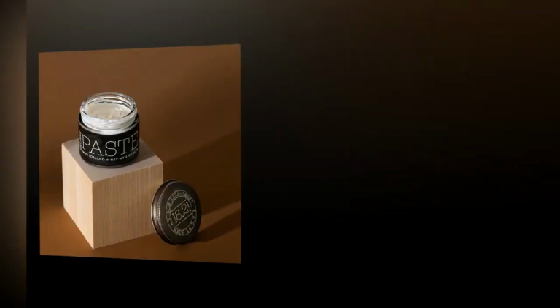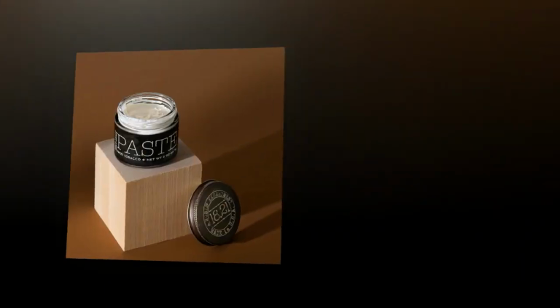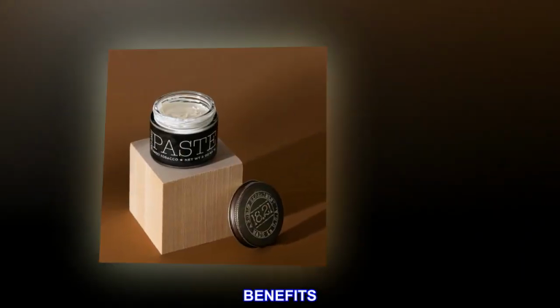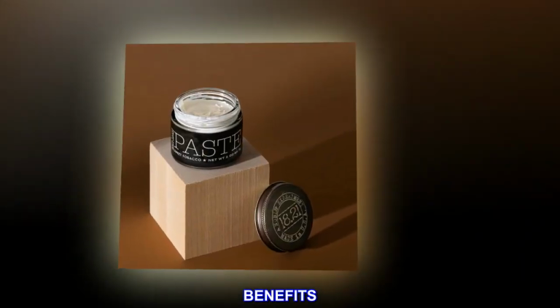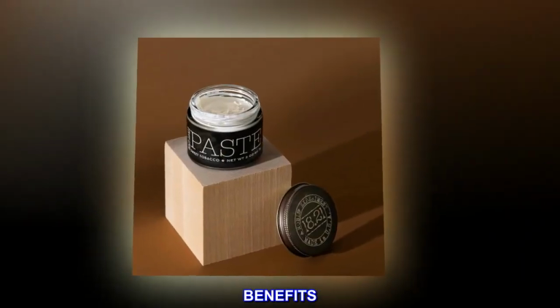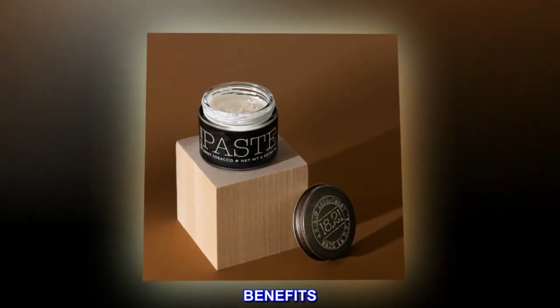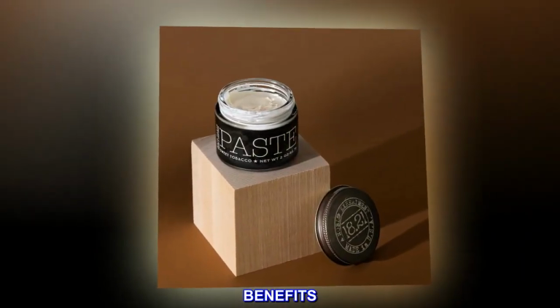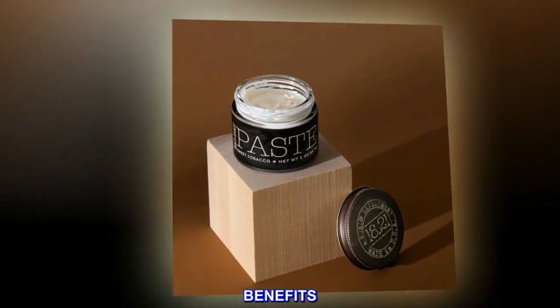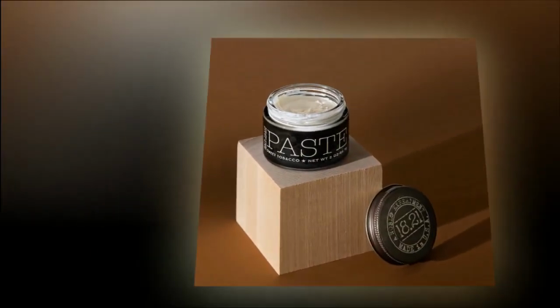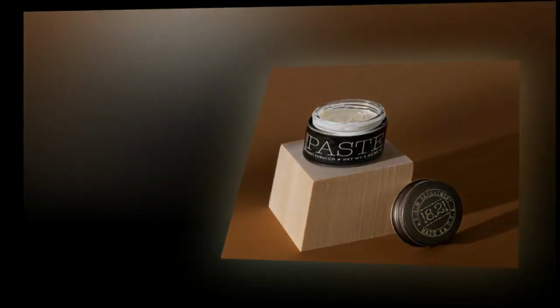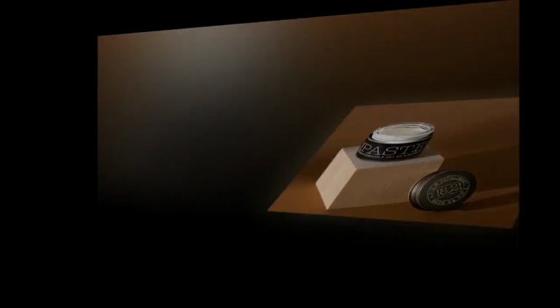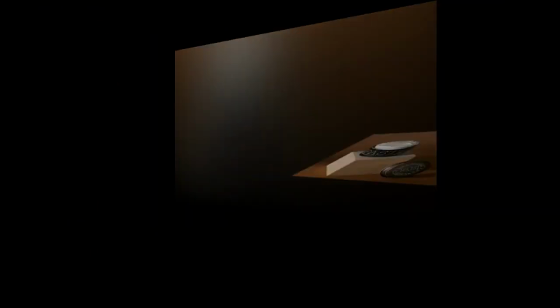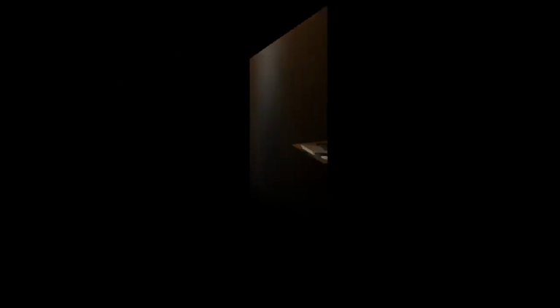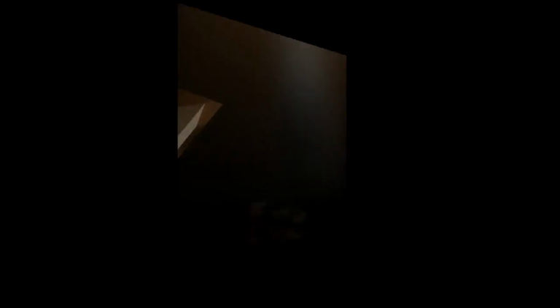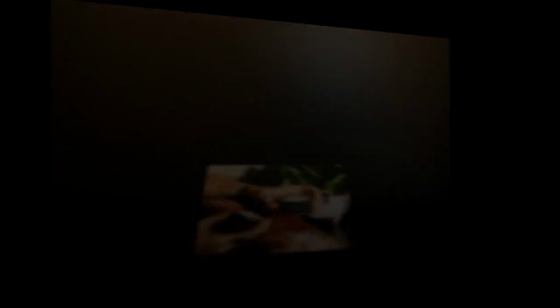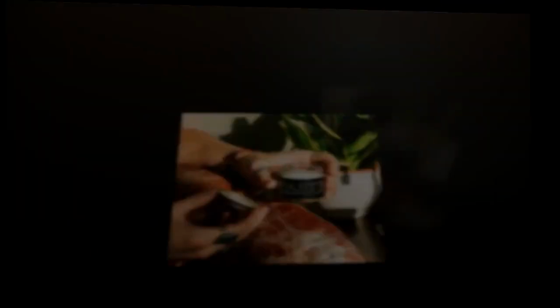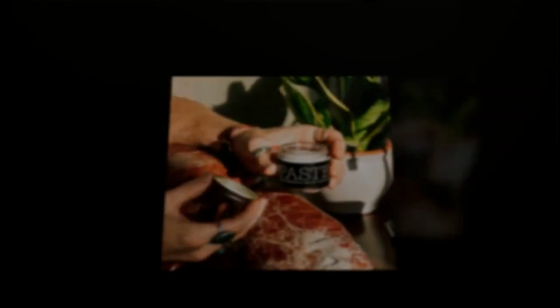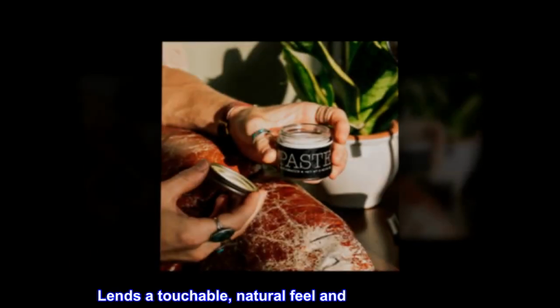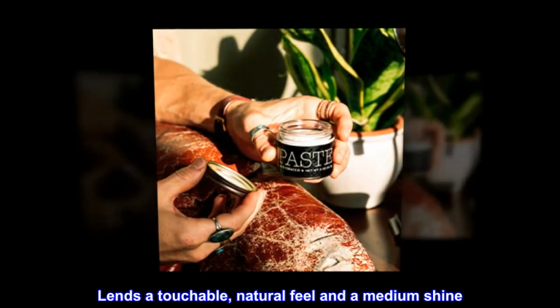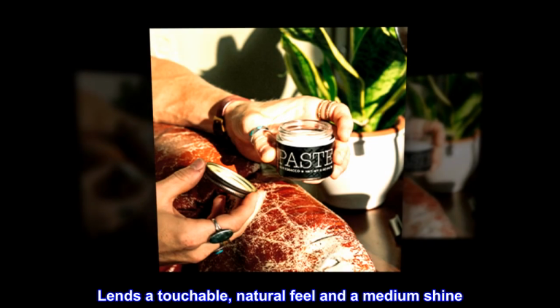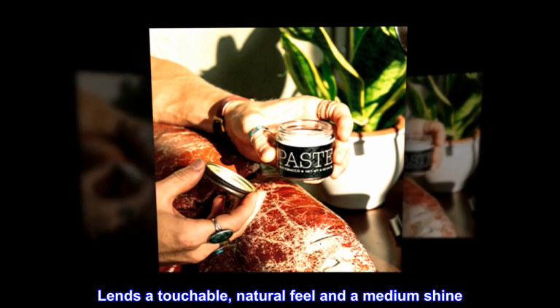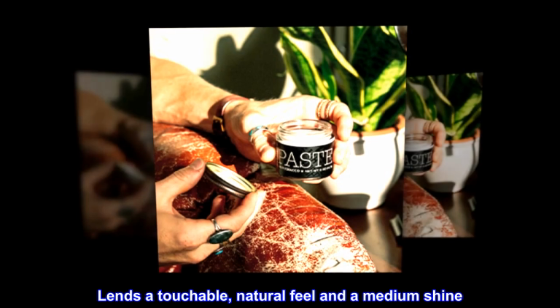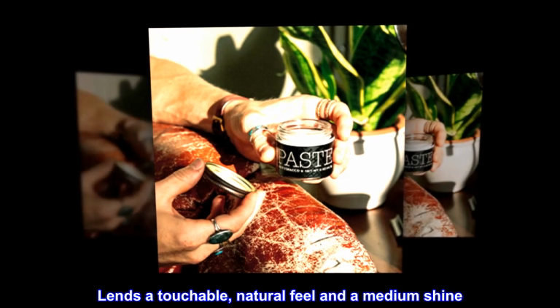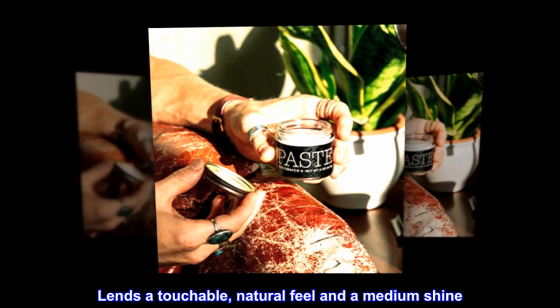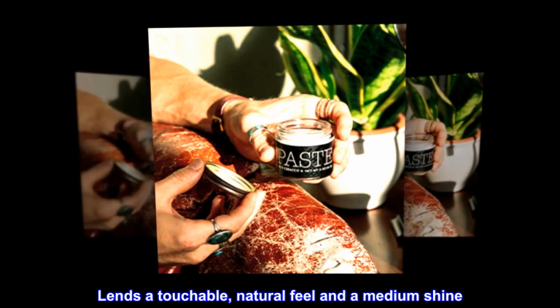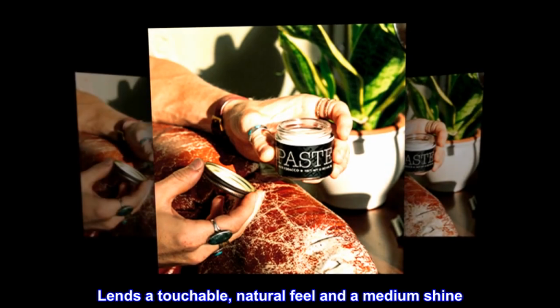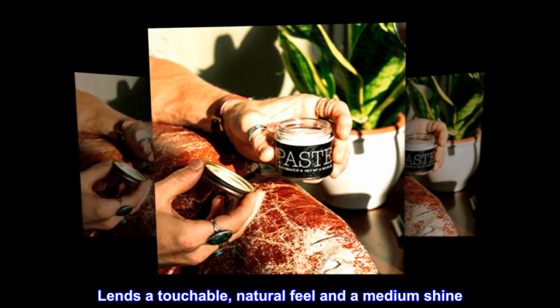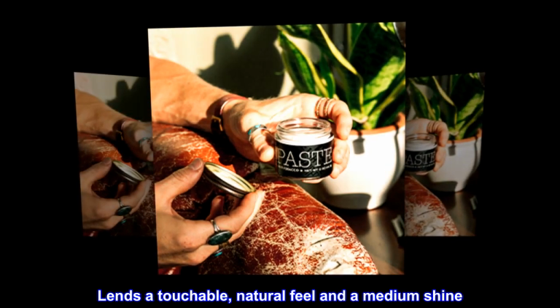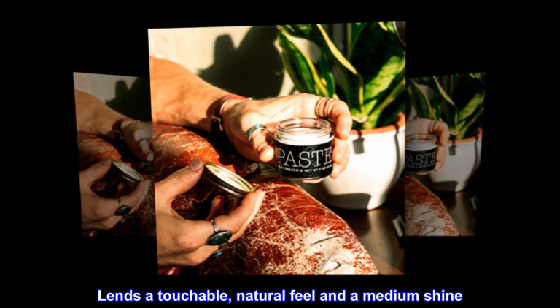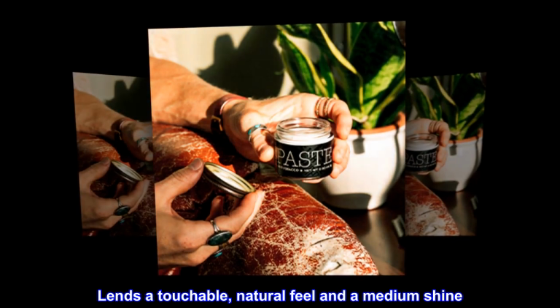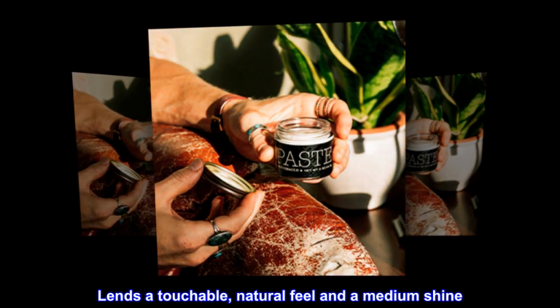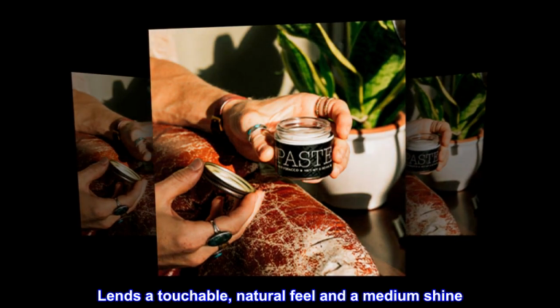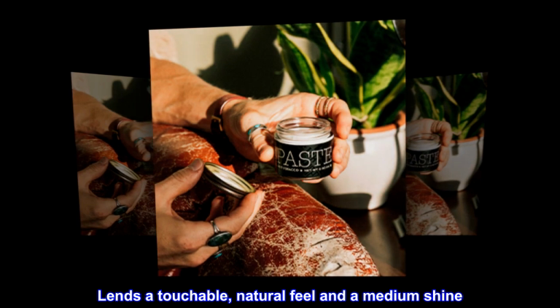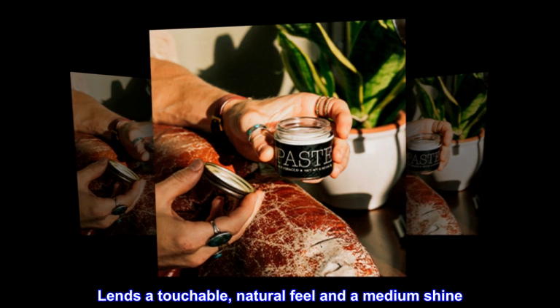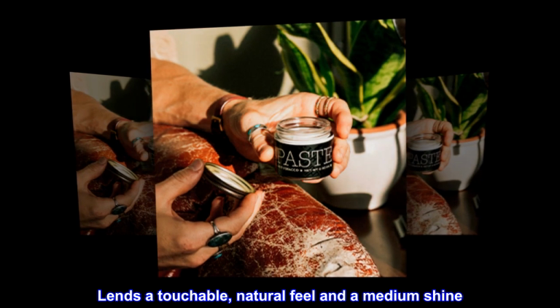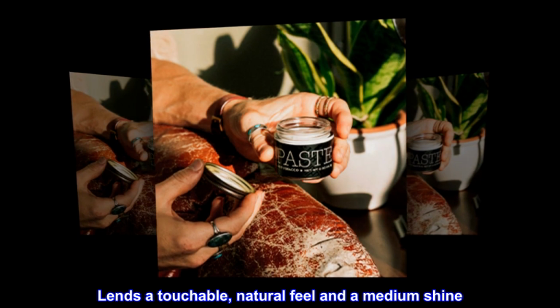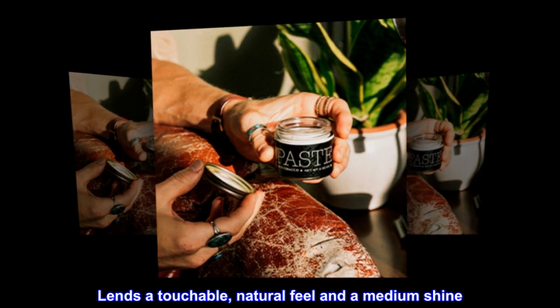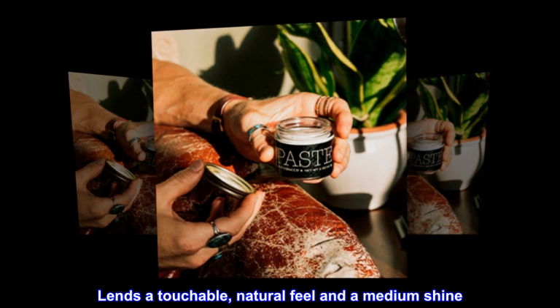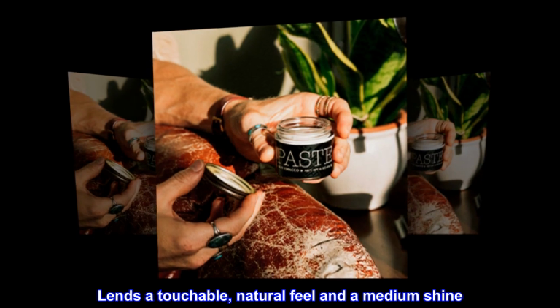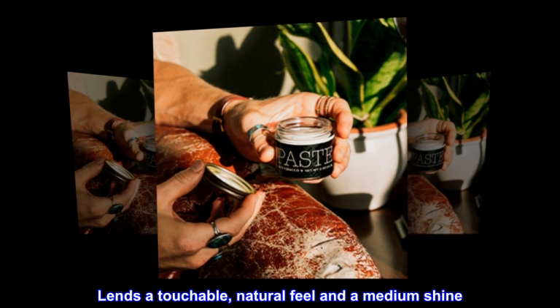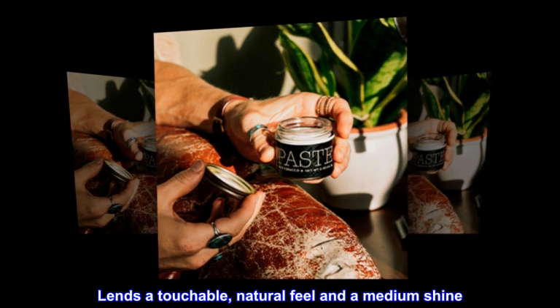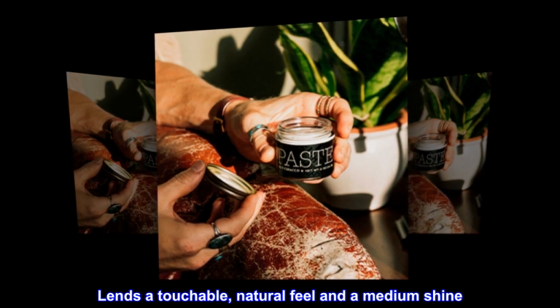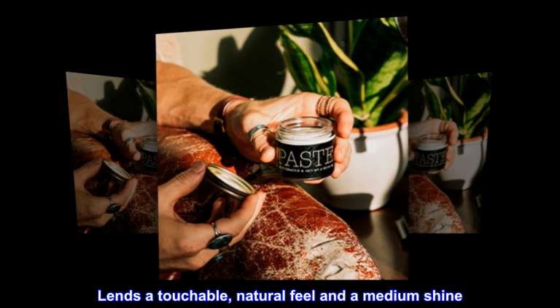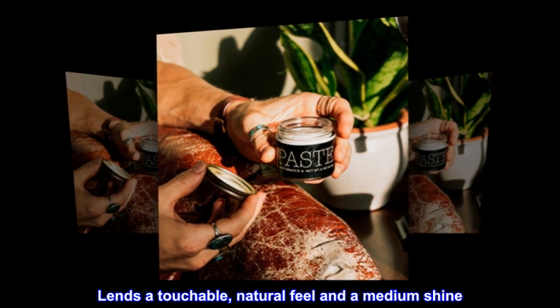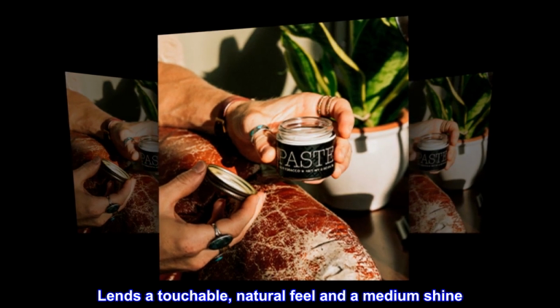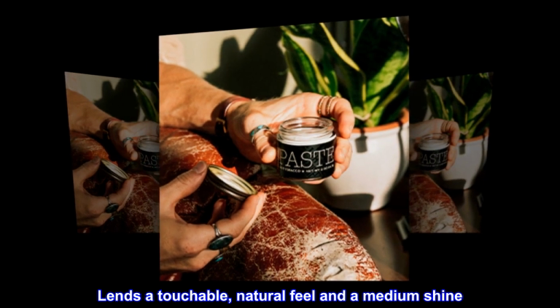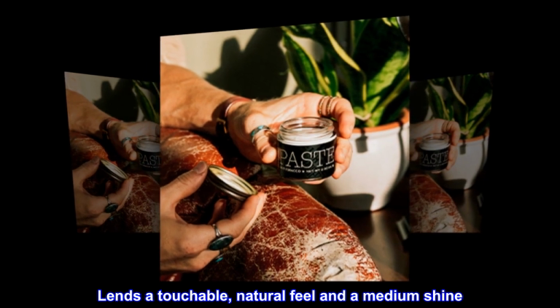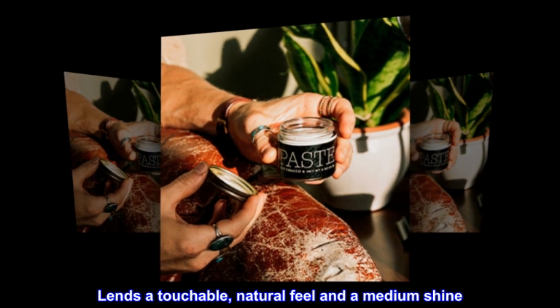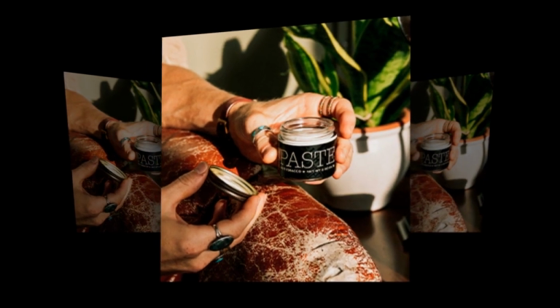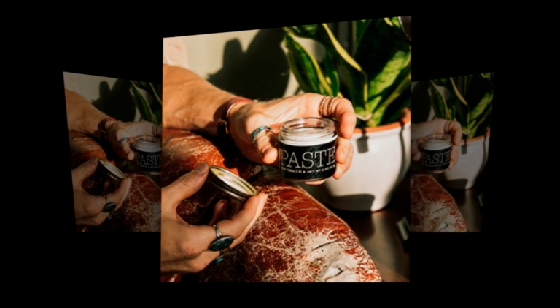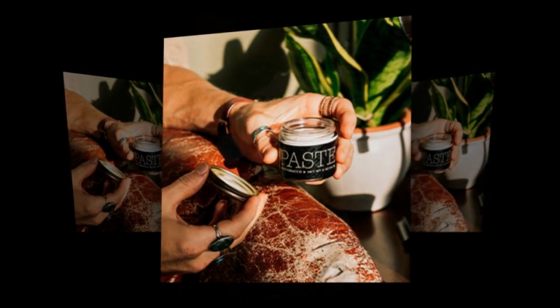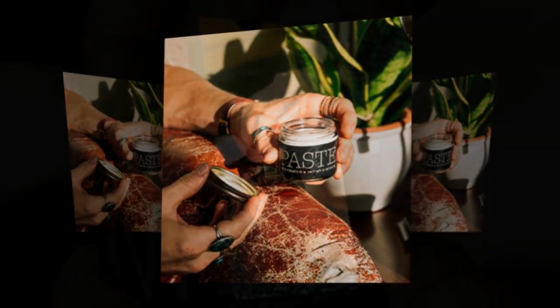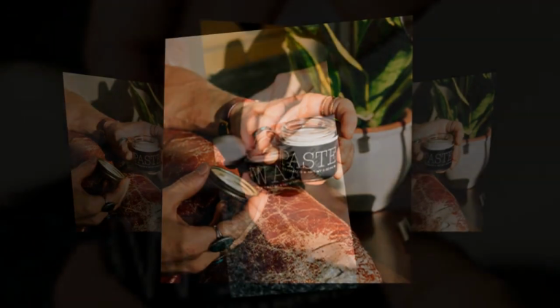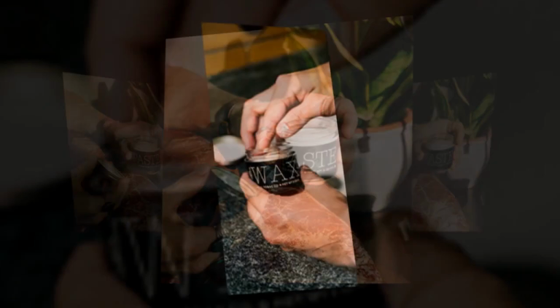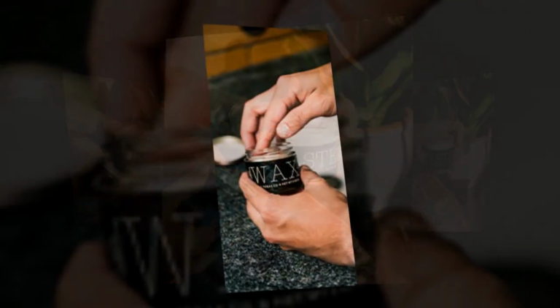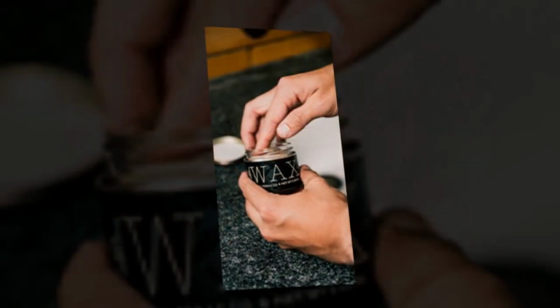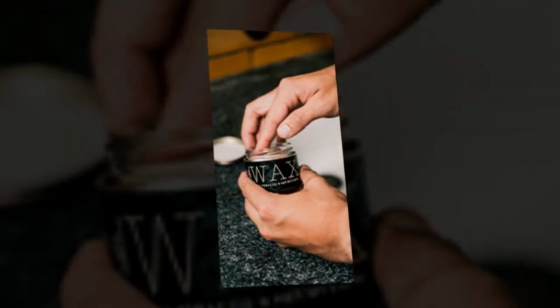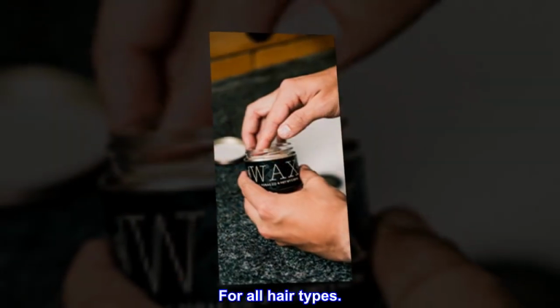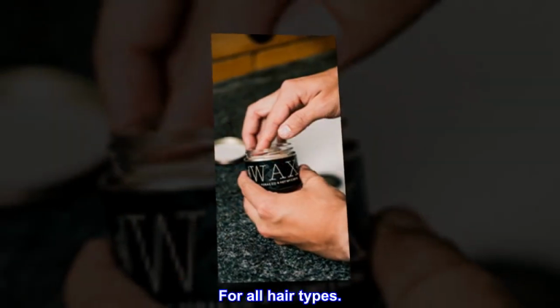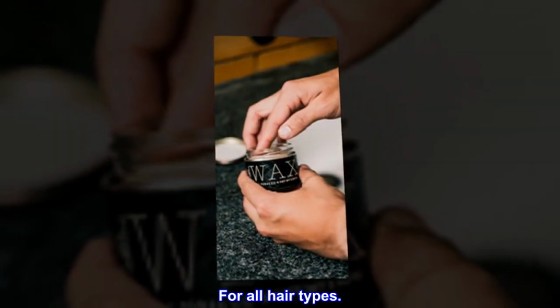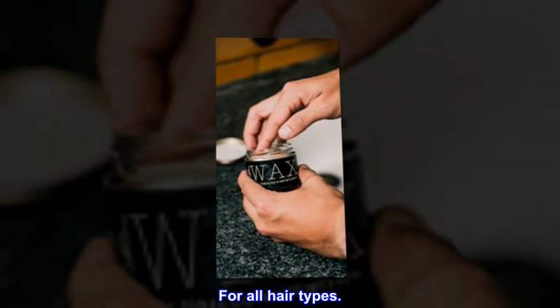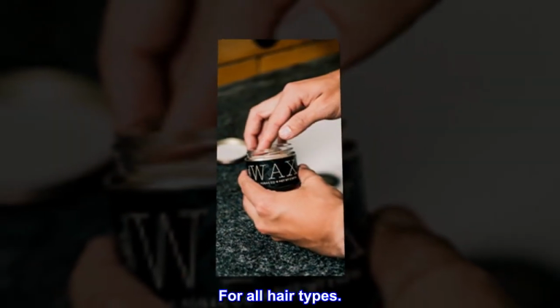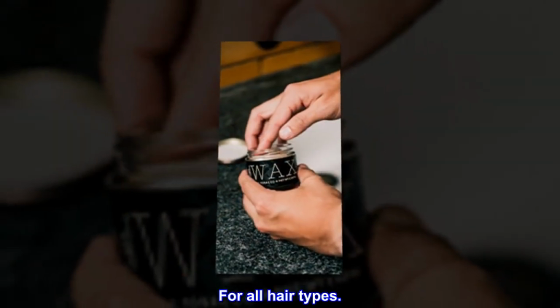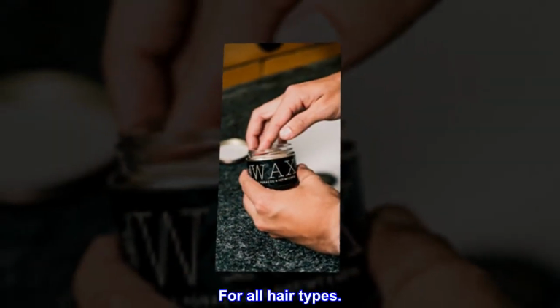Benefits. Lends a touchable, natural feel and a medium shine. For all hair types.